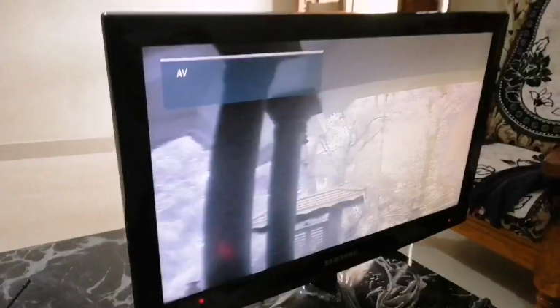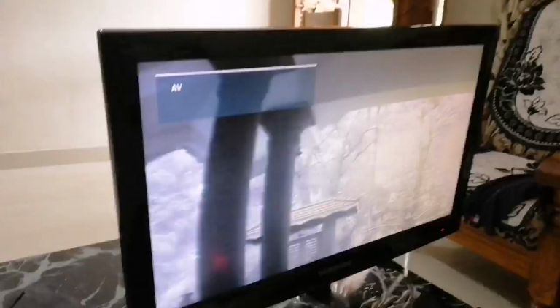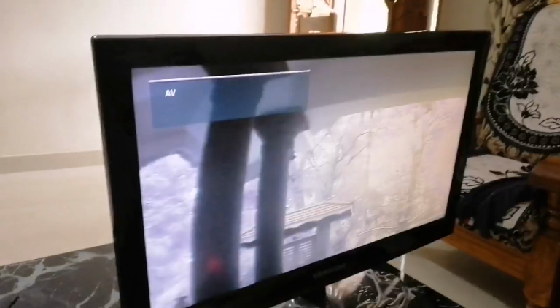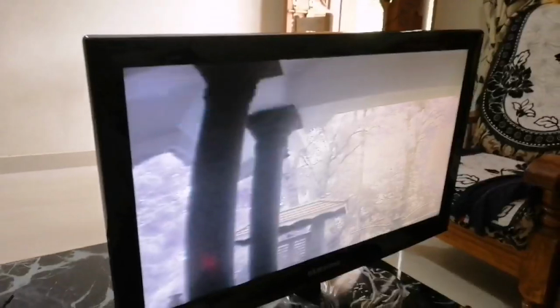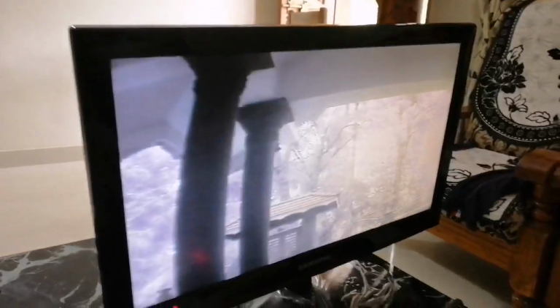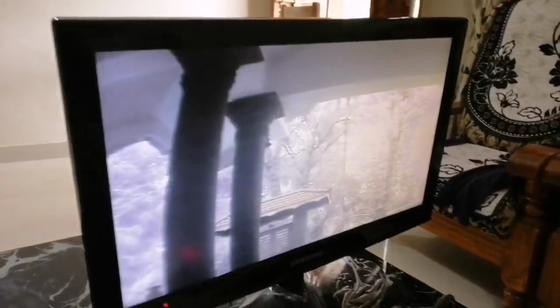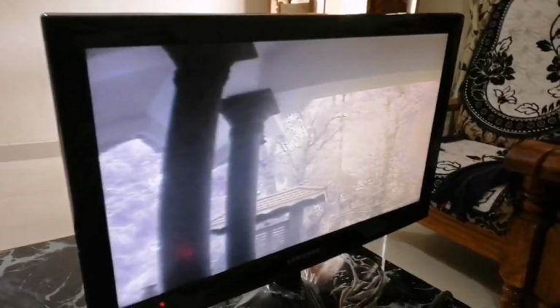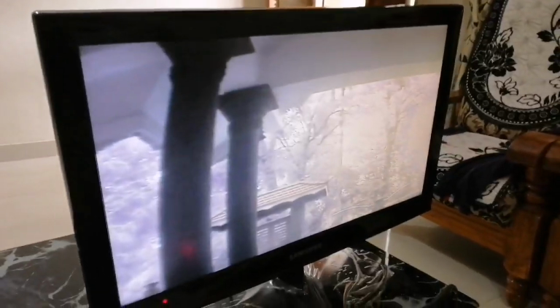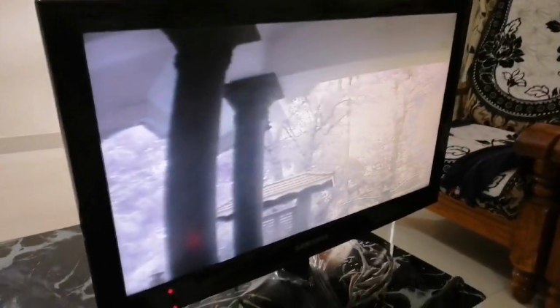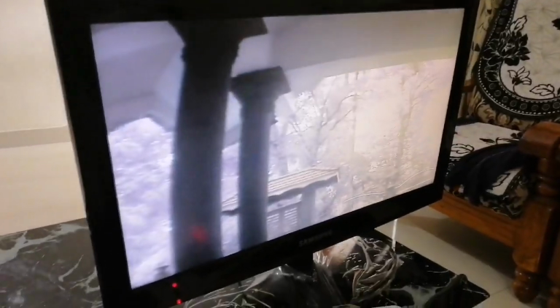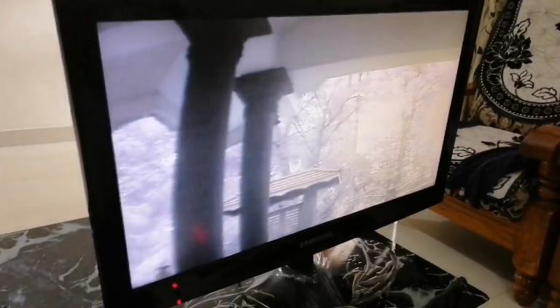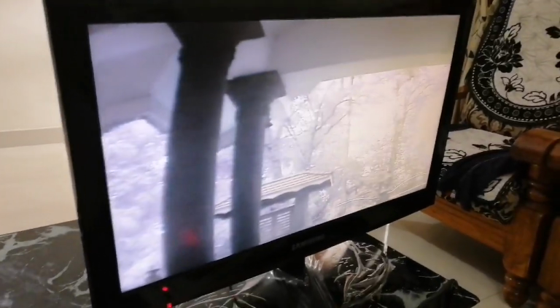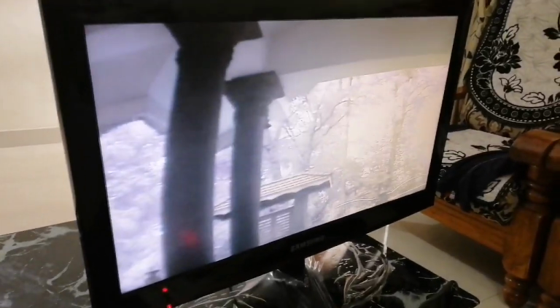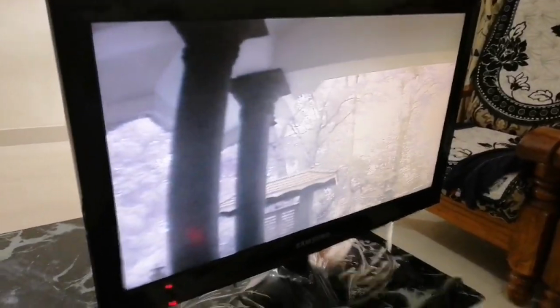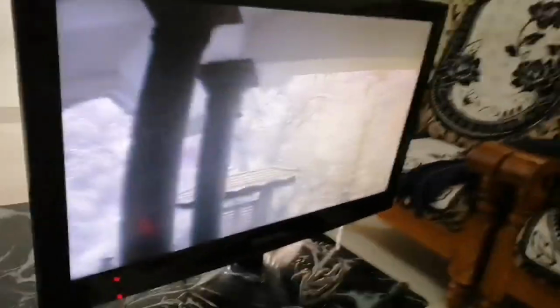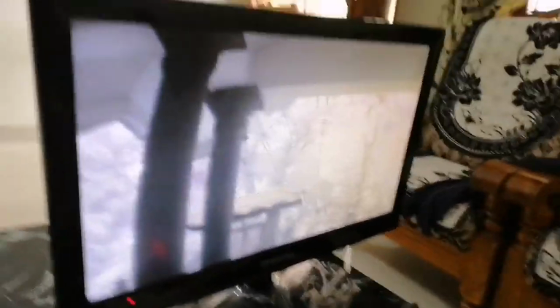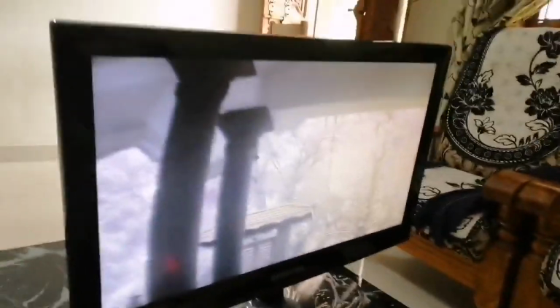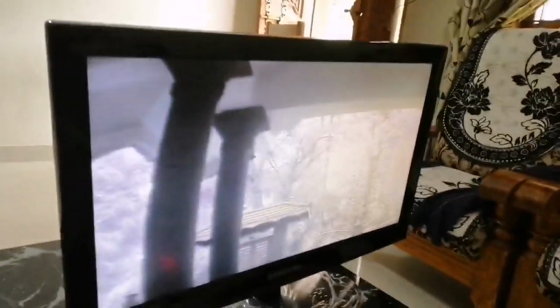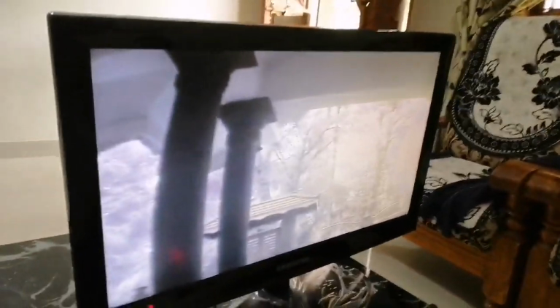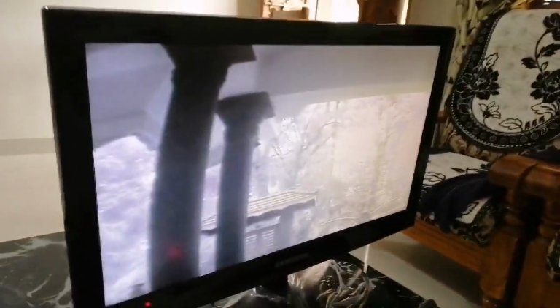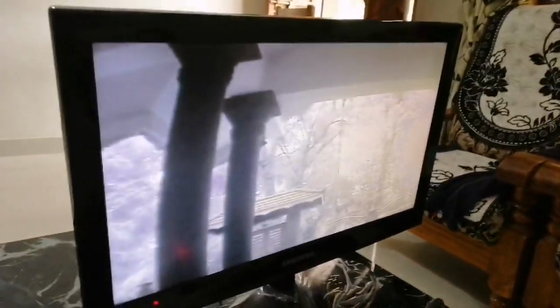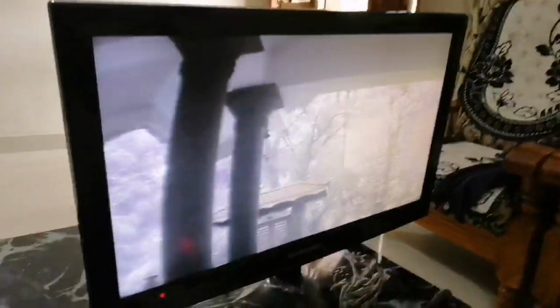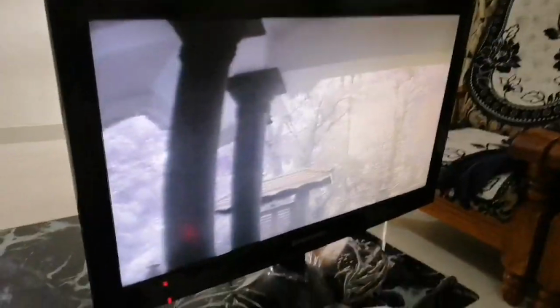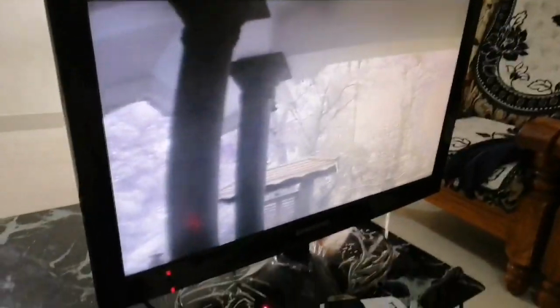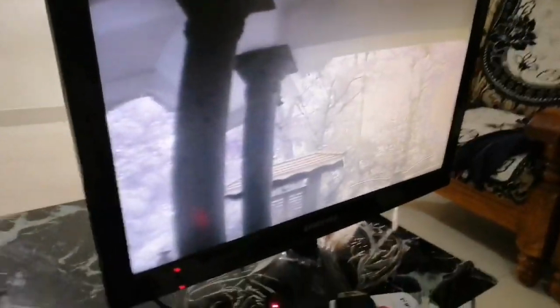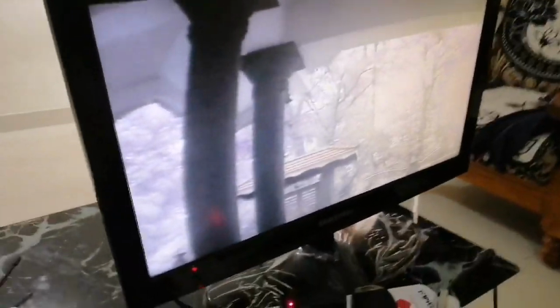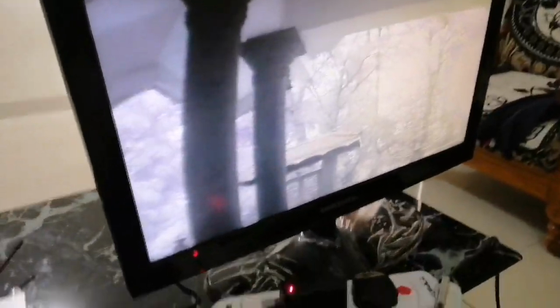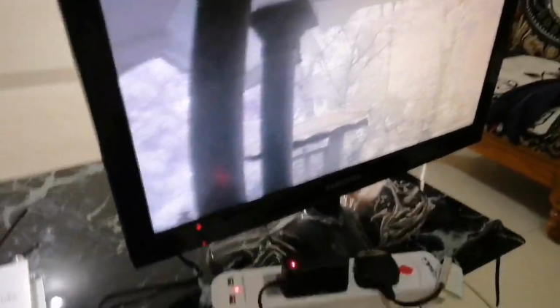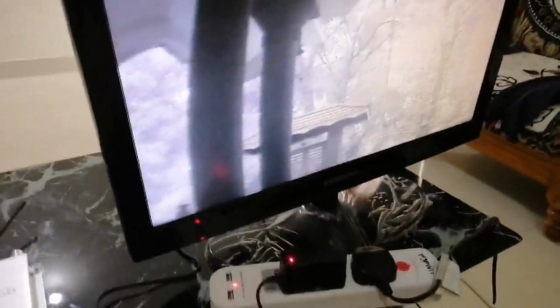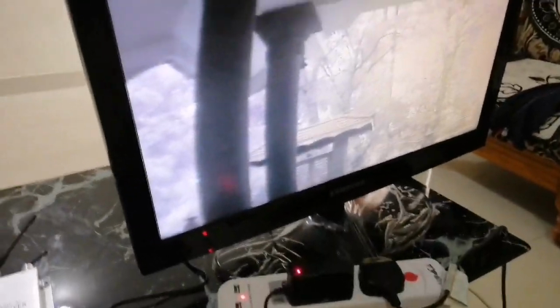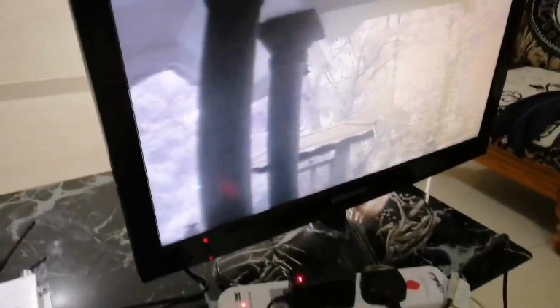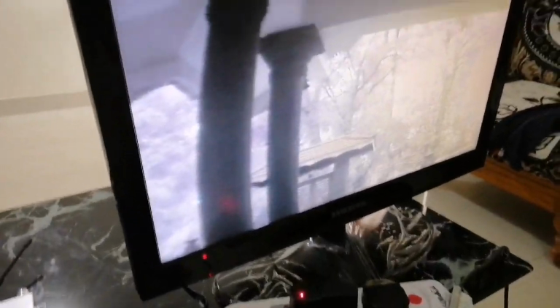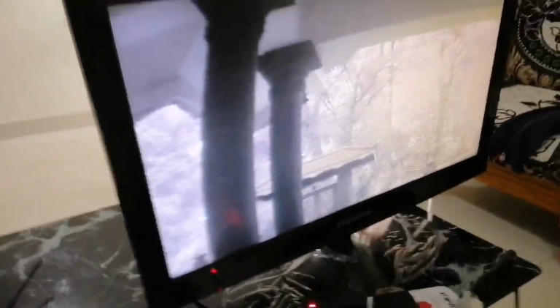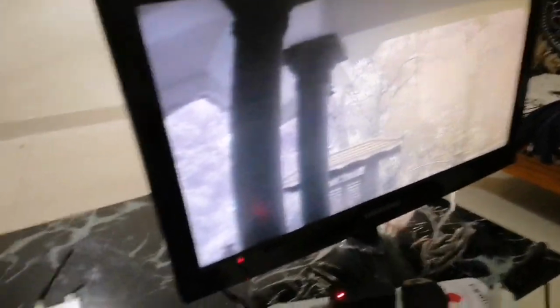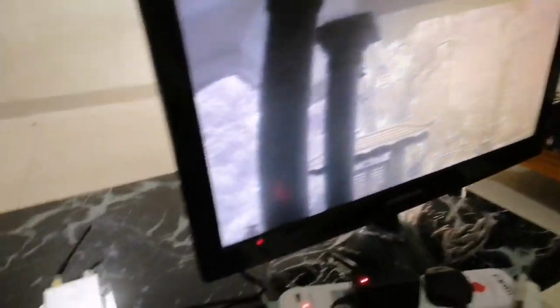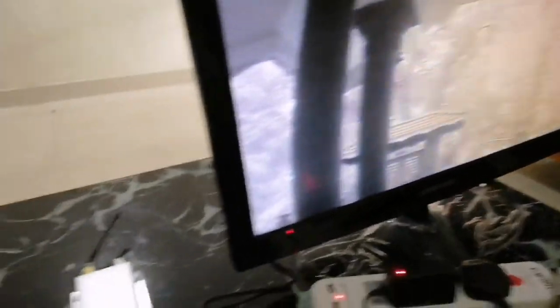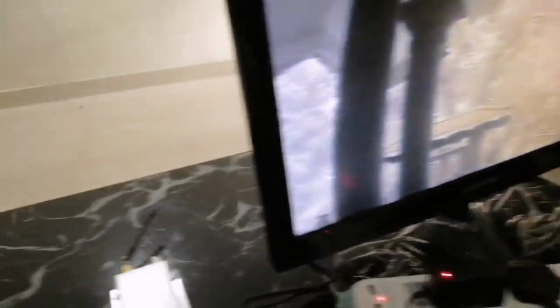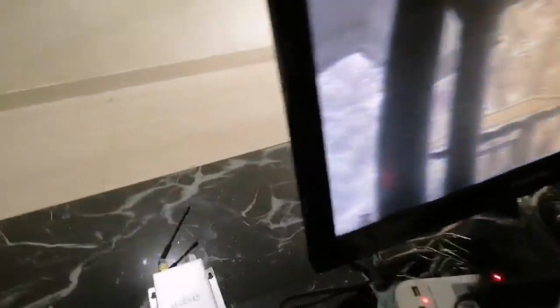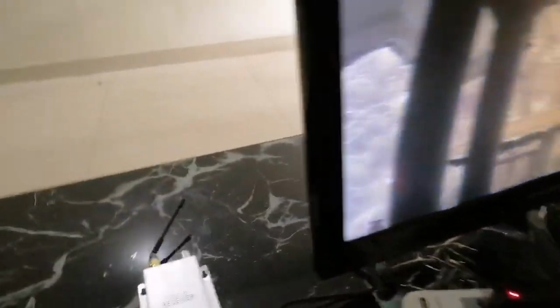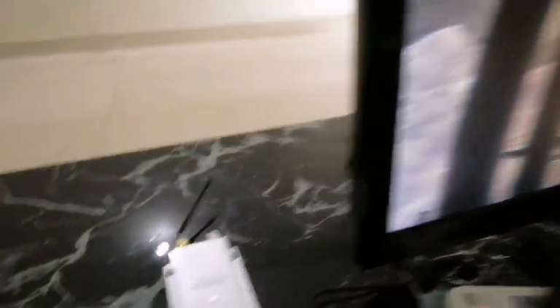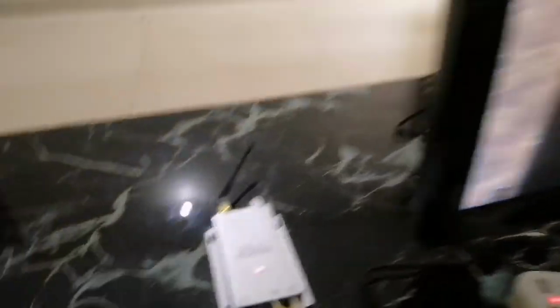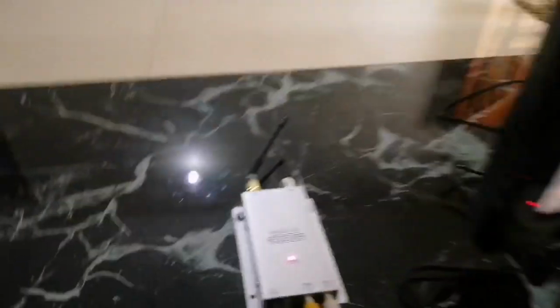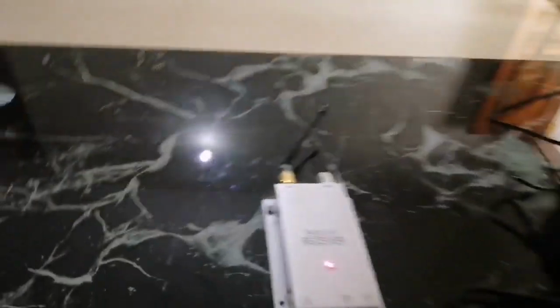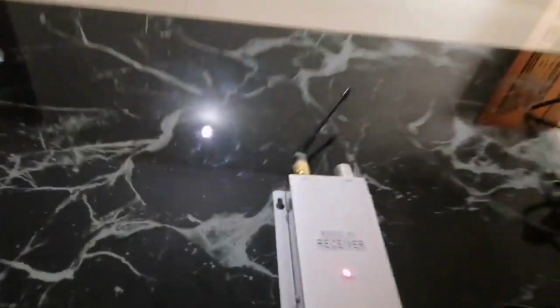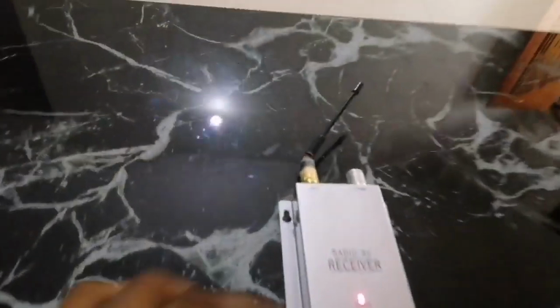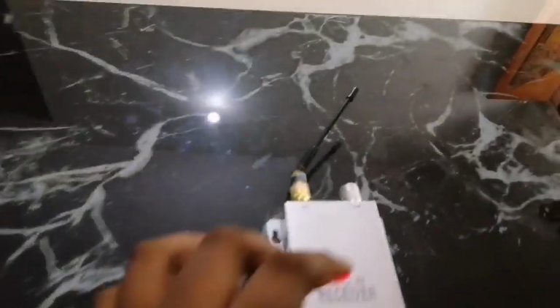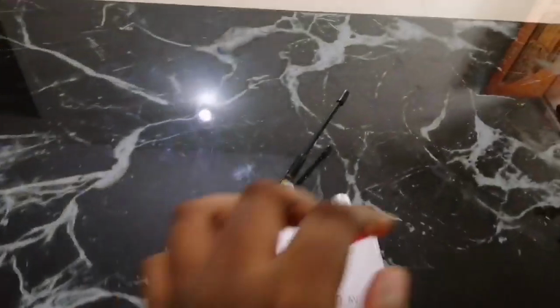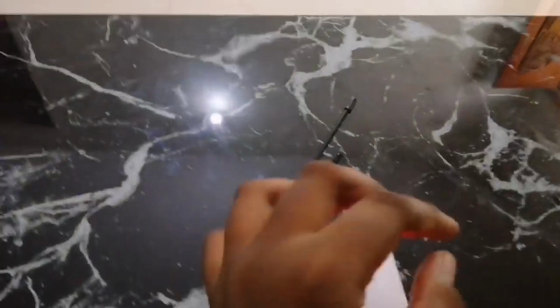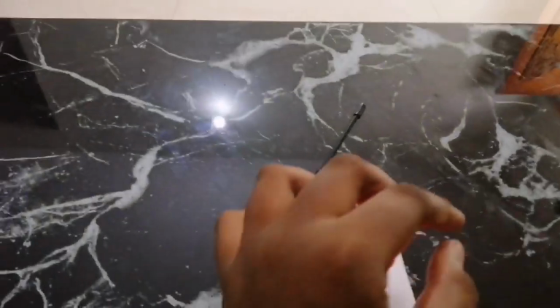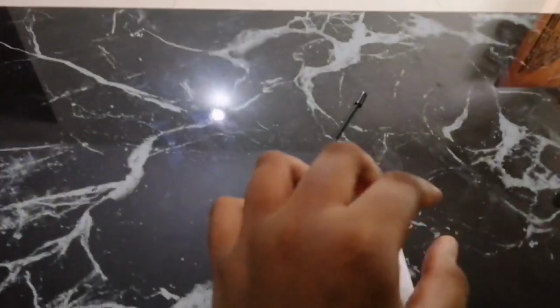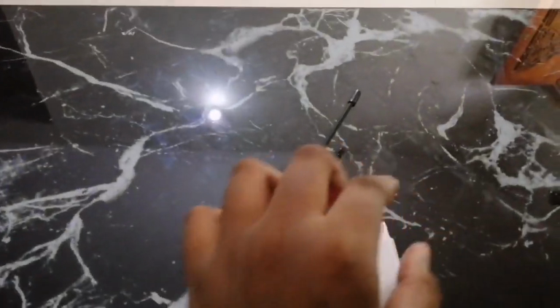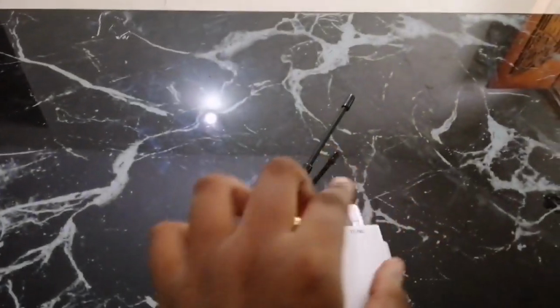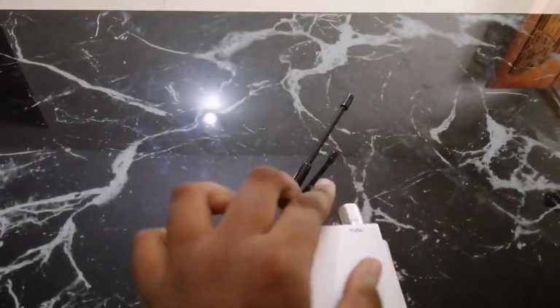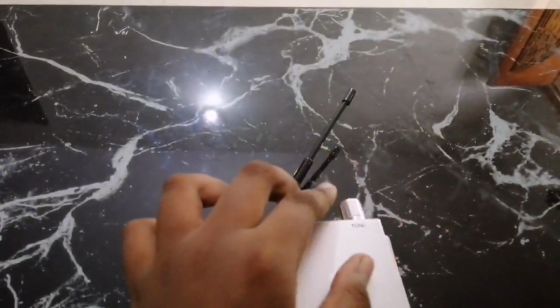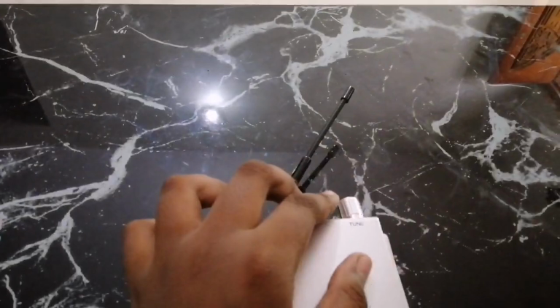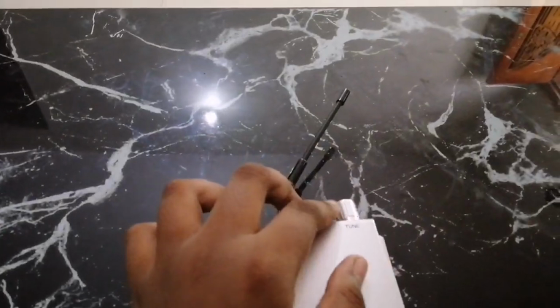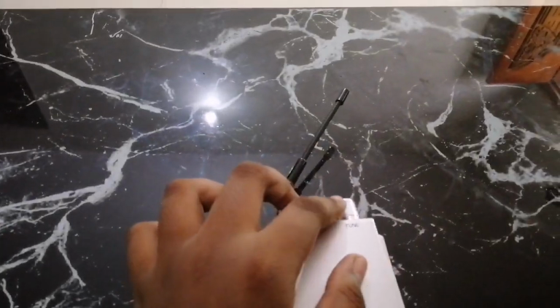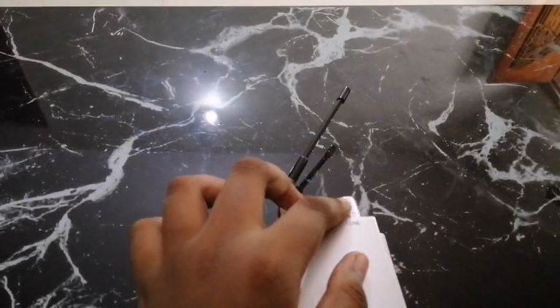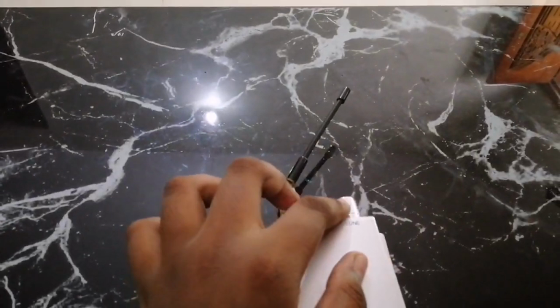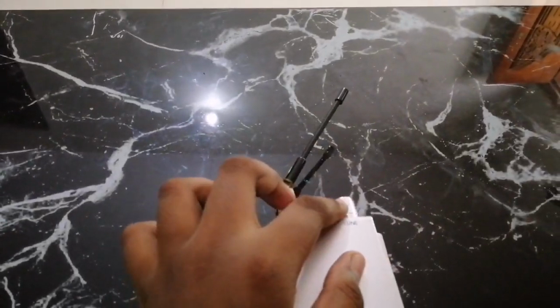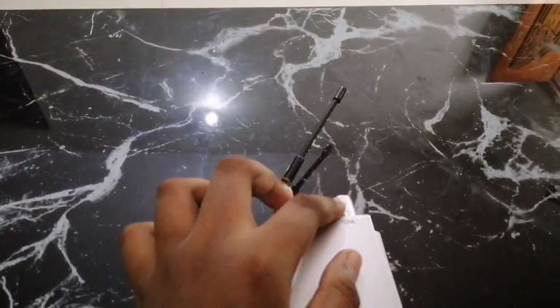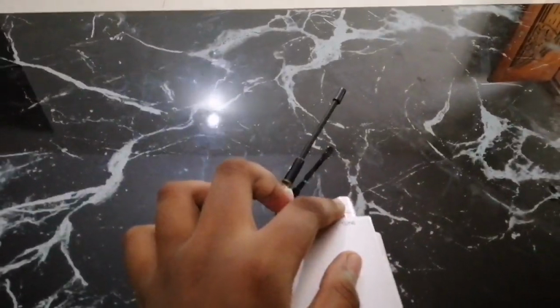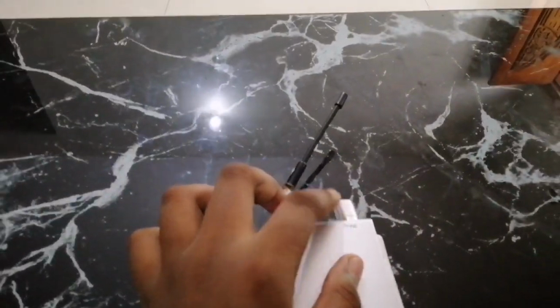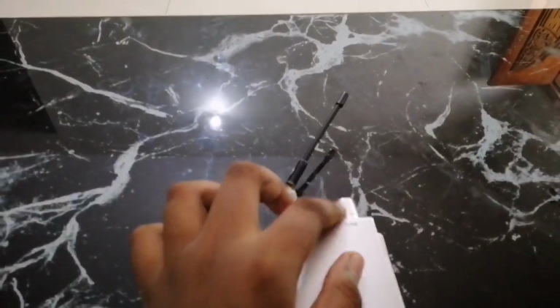Now, I'm going to show you the transformation device. I'm going to show you how to connect with my Samsung TV.